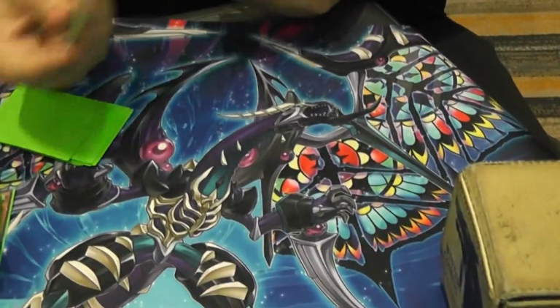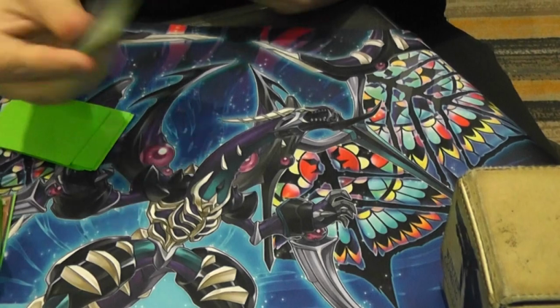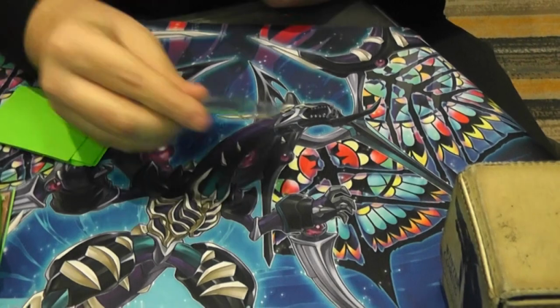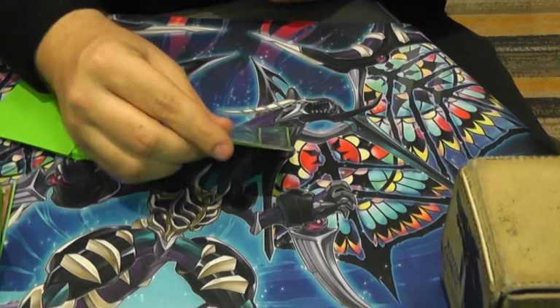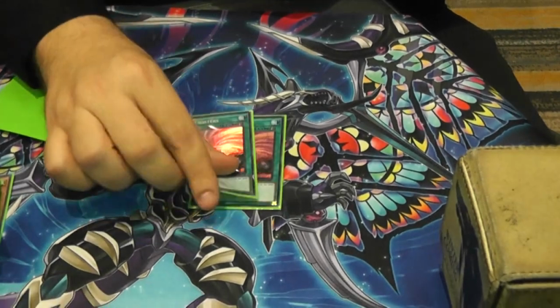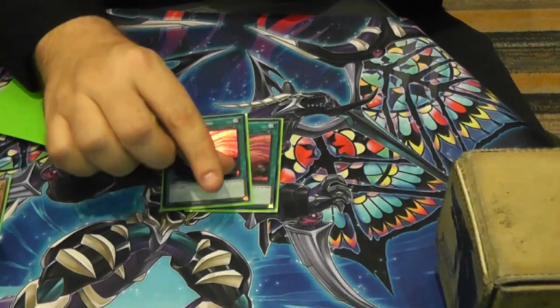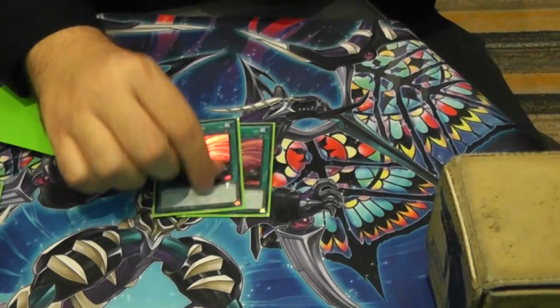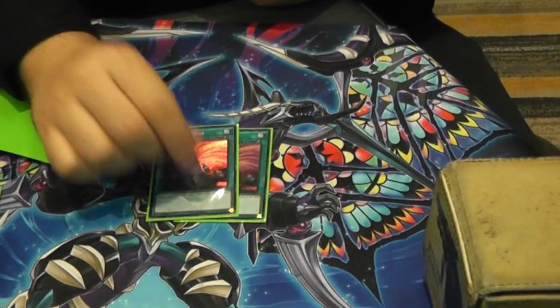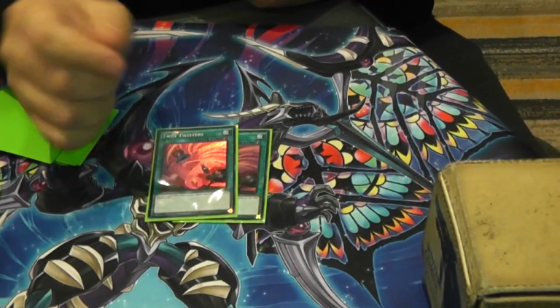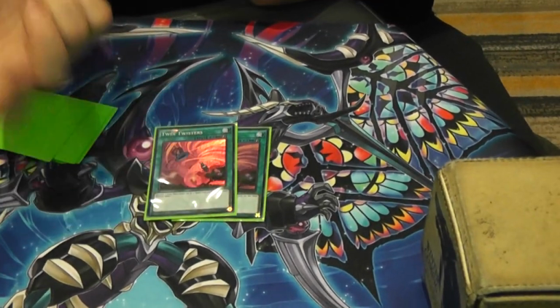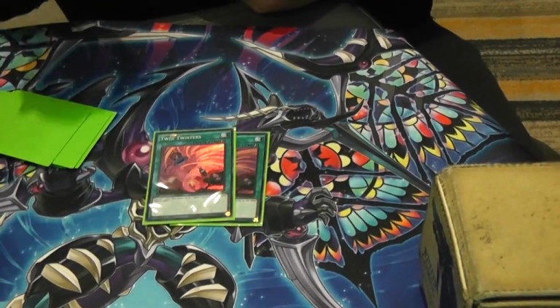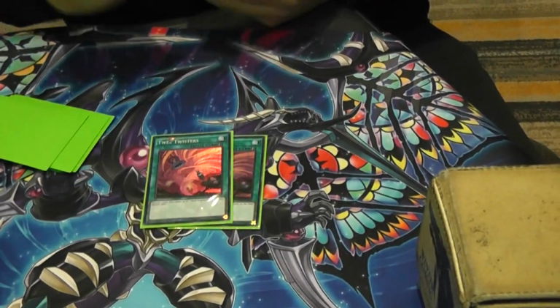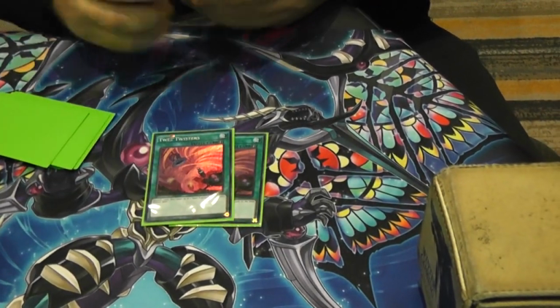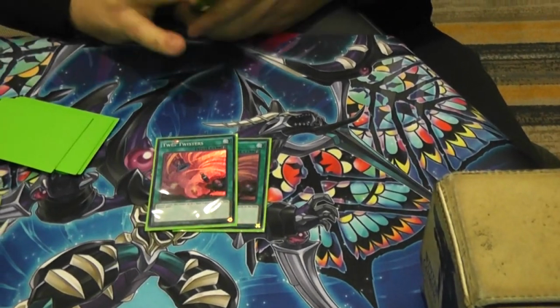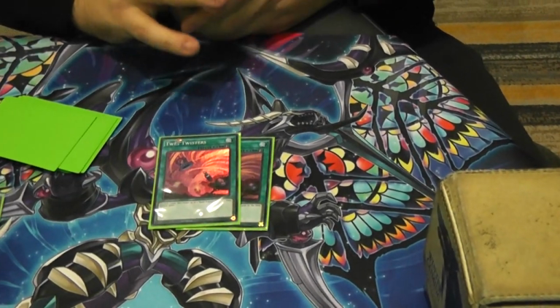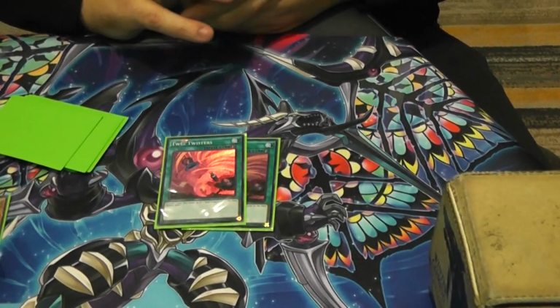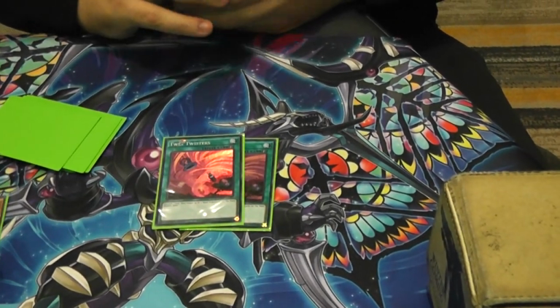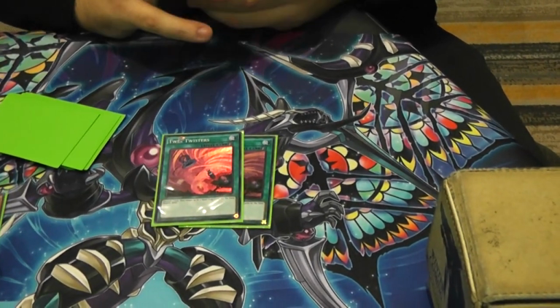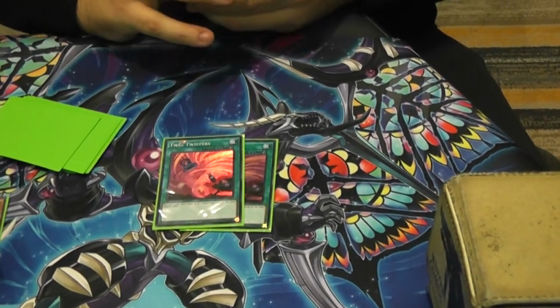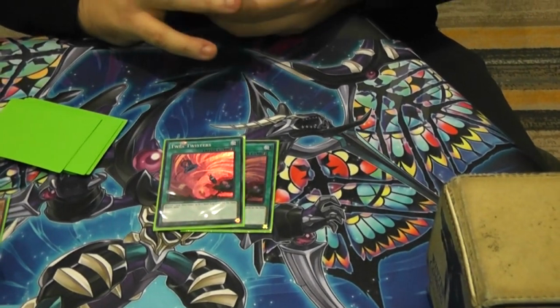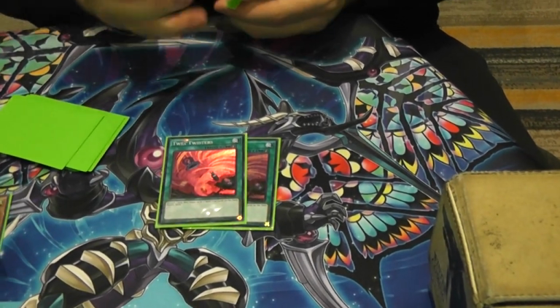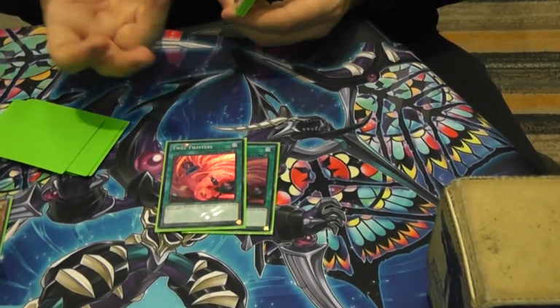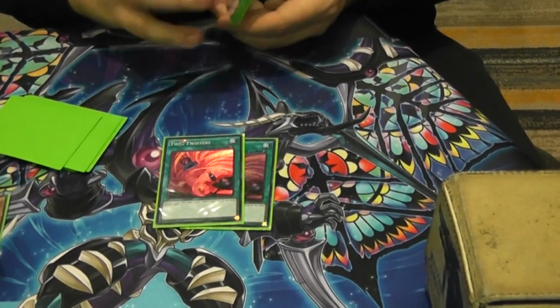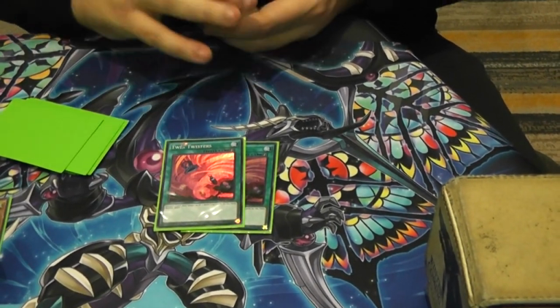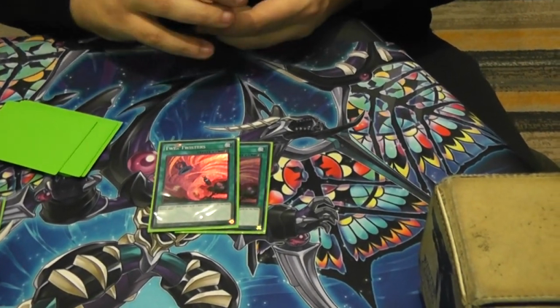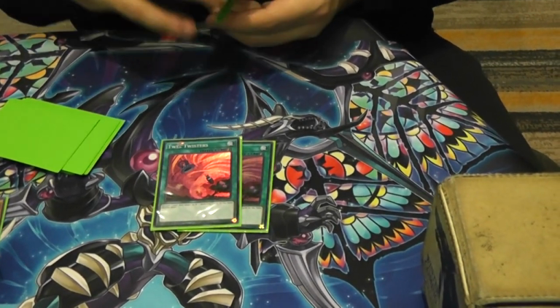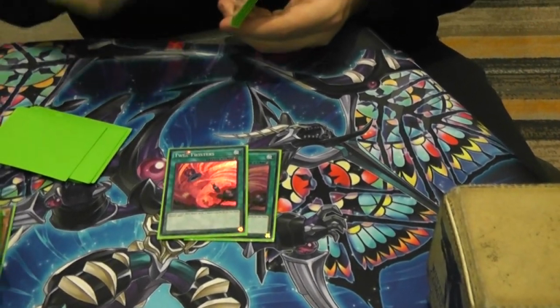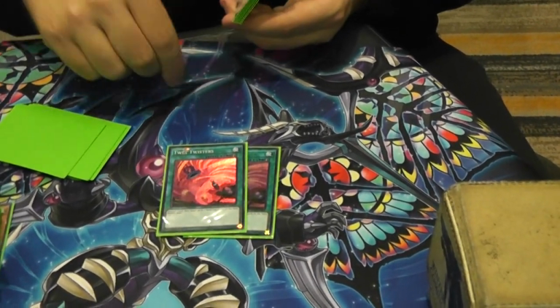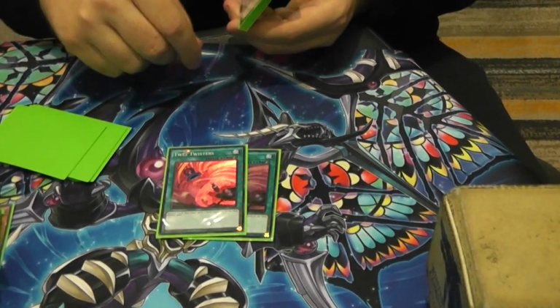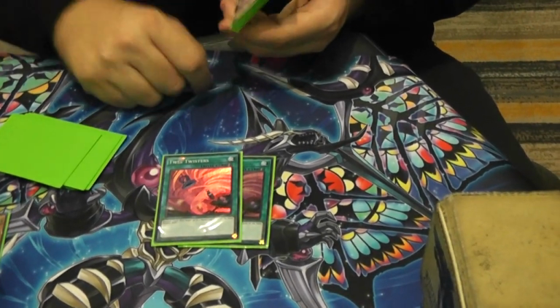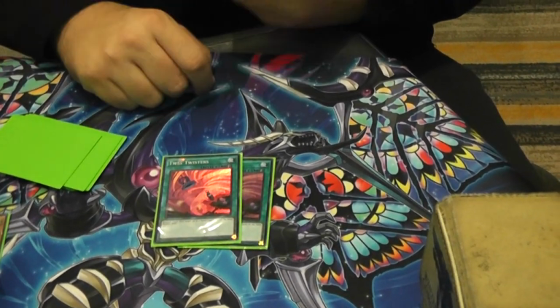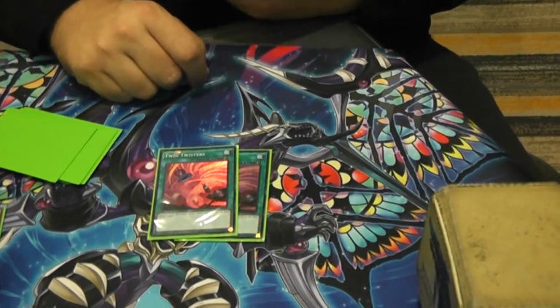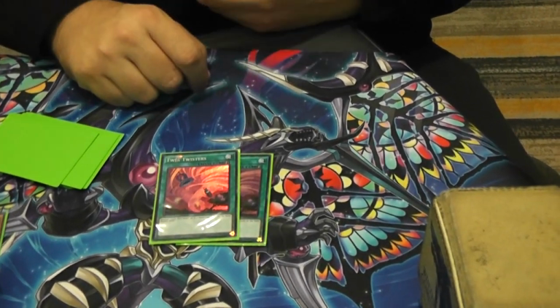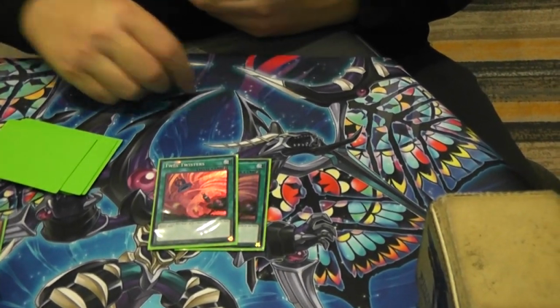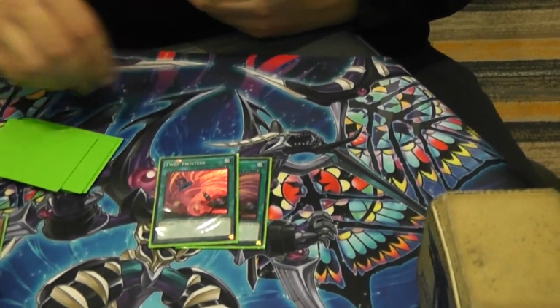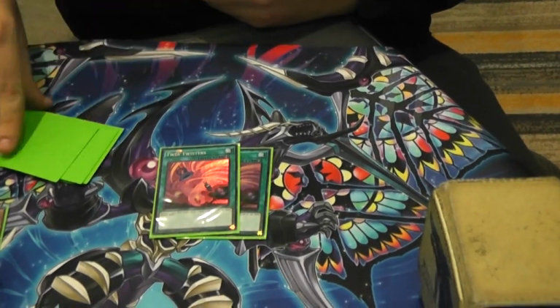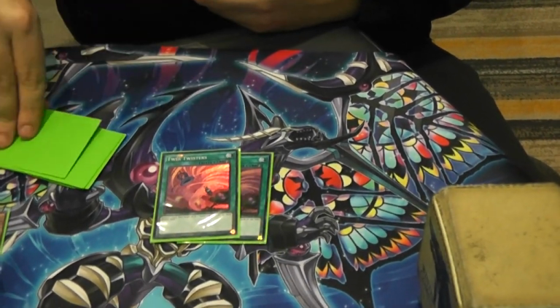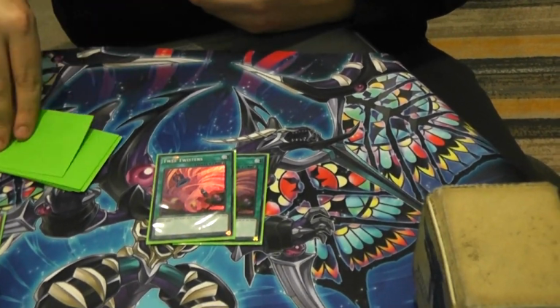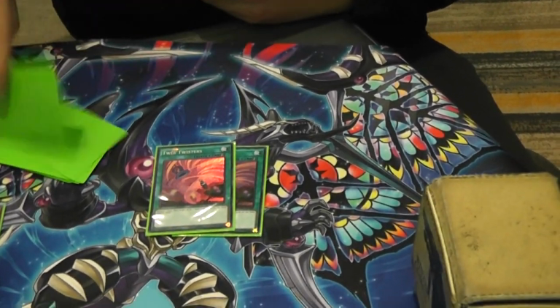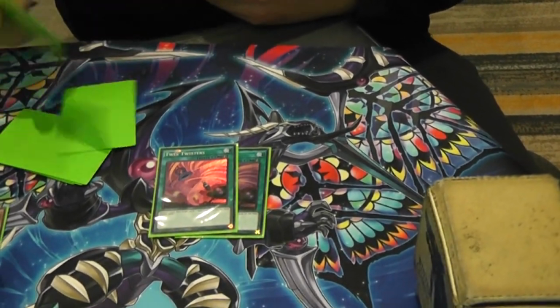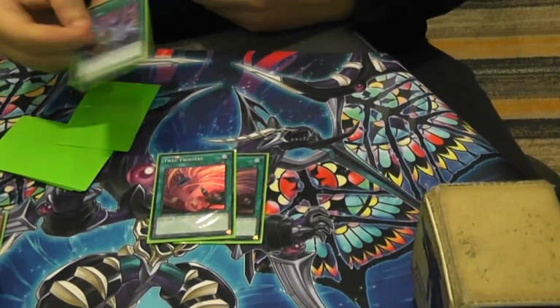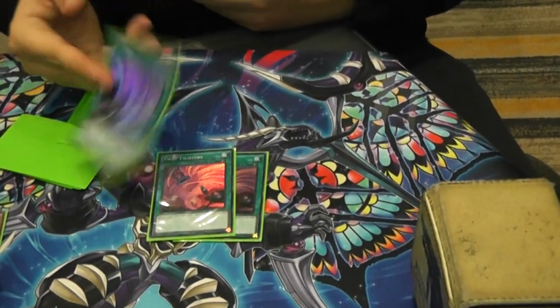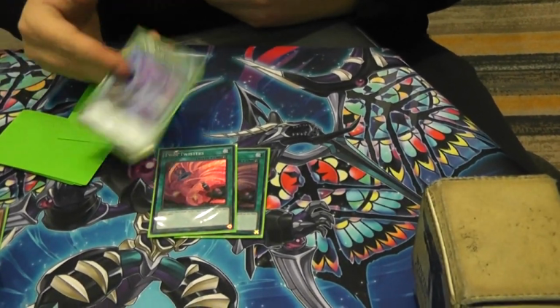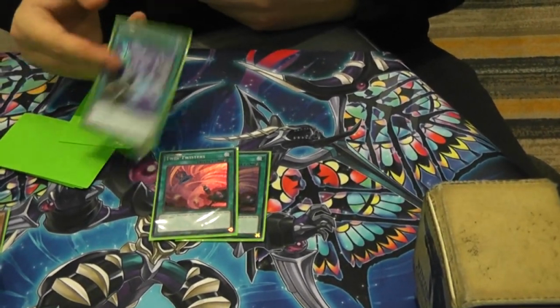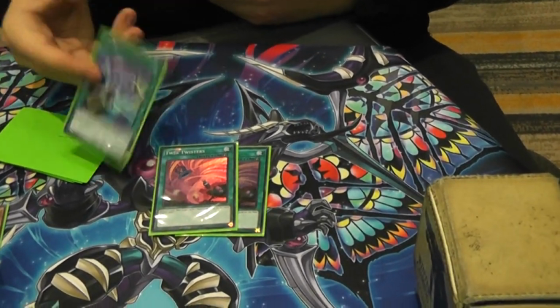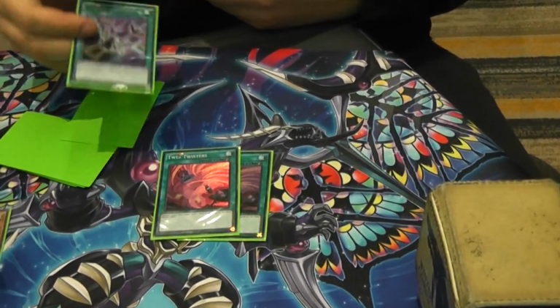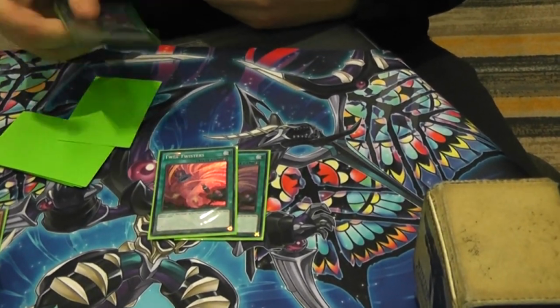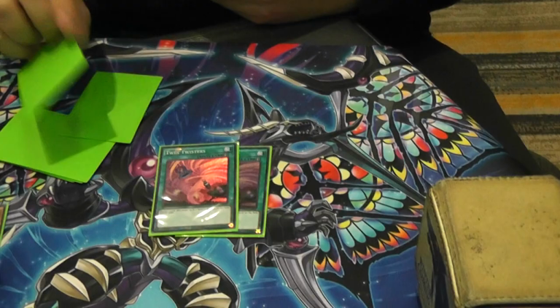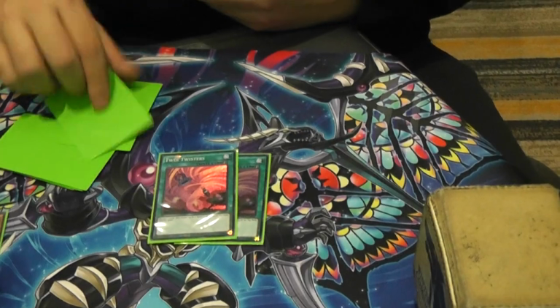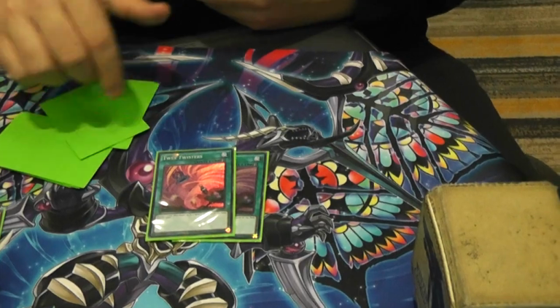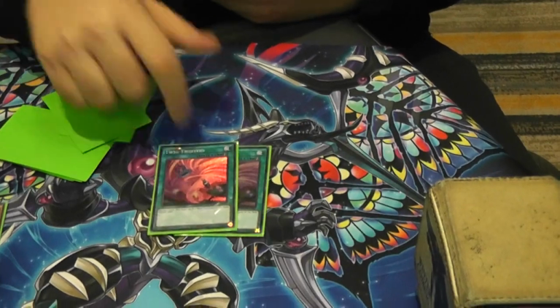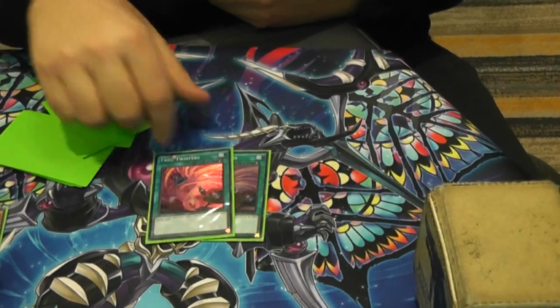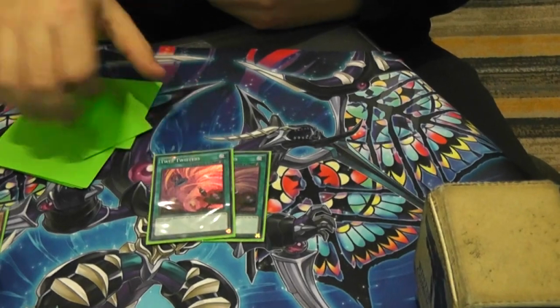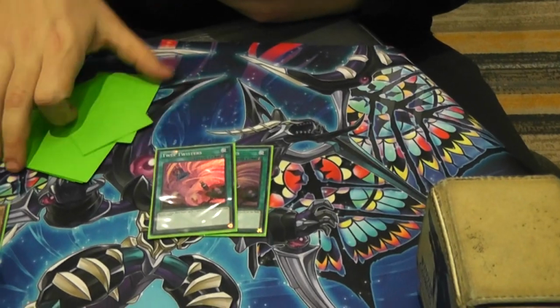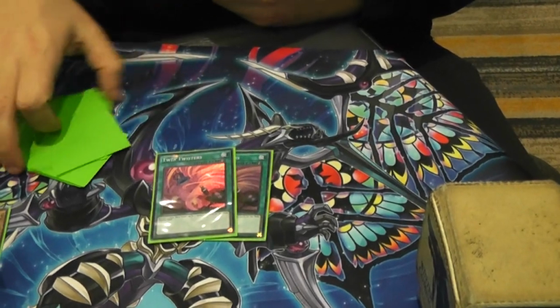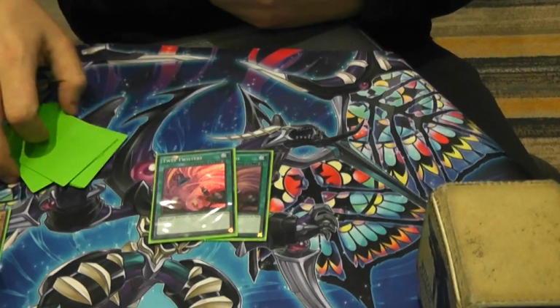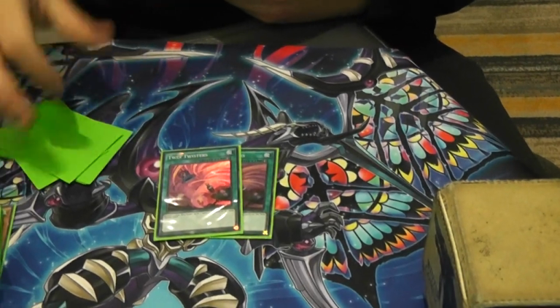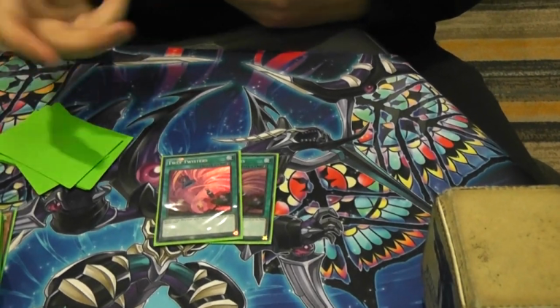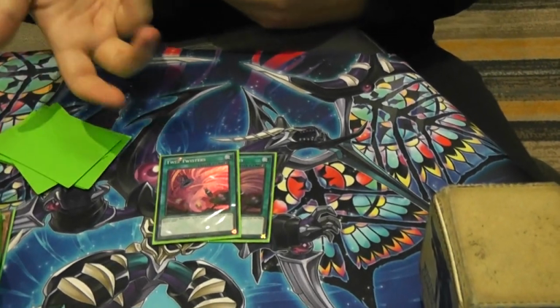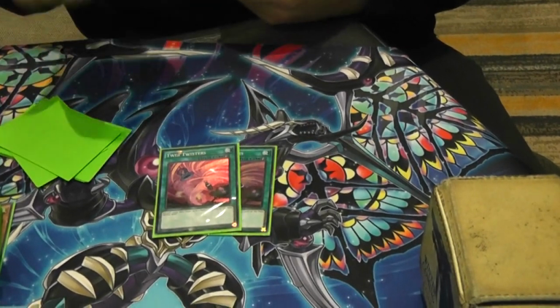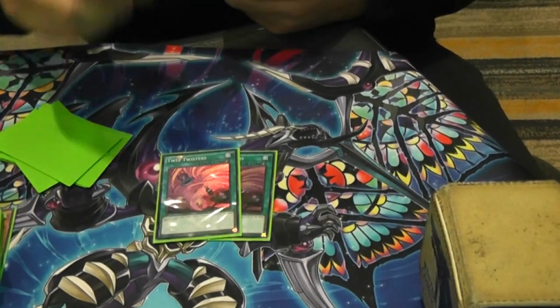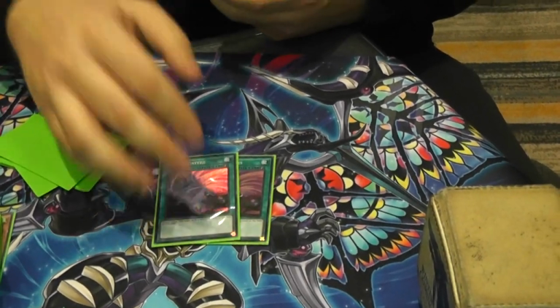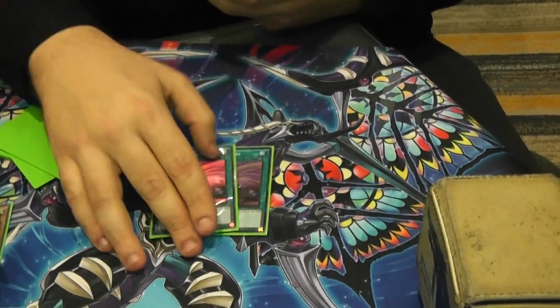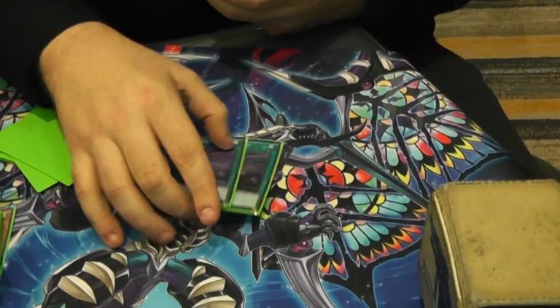Still 2 Twin Twisters. Sometimes you've got to out something that's already established. This doesn't beat anti-spell, Twin Twisters does — so that's why we have to play twins.